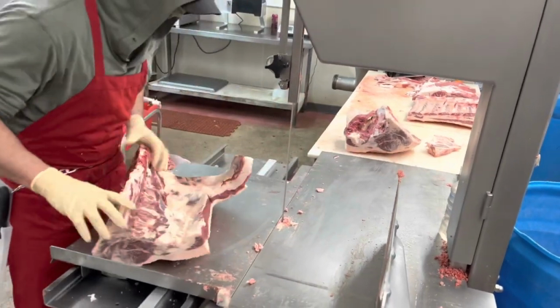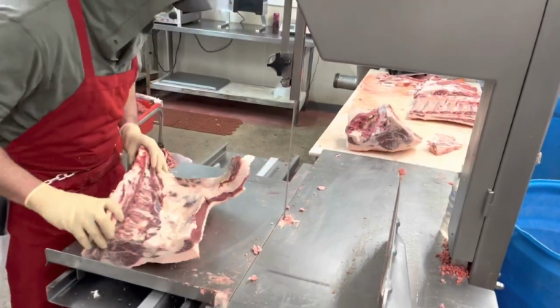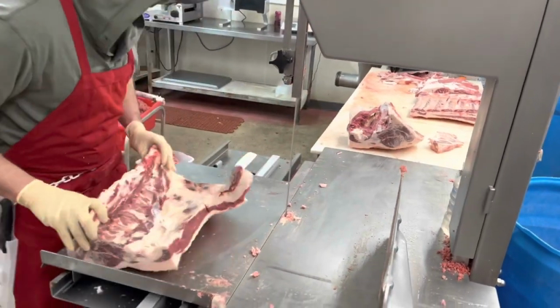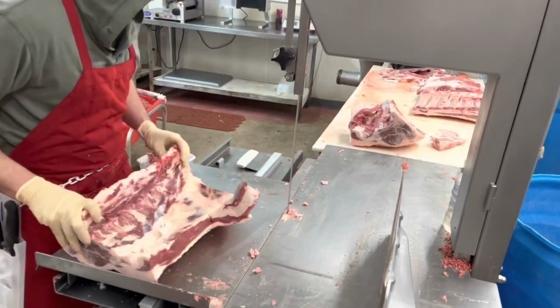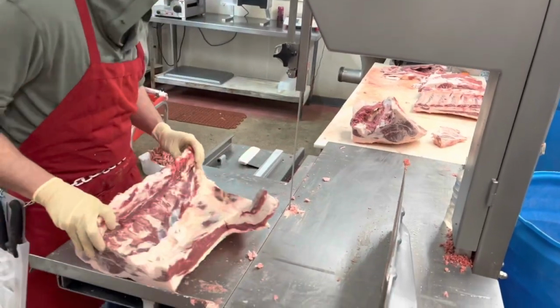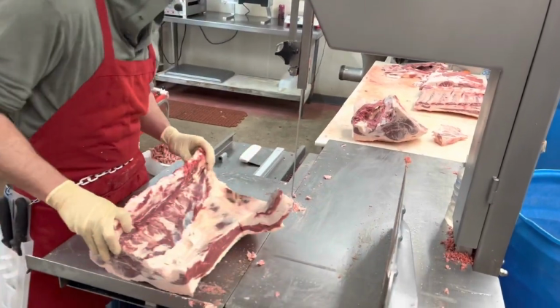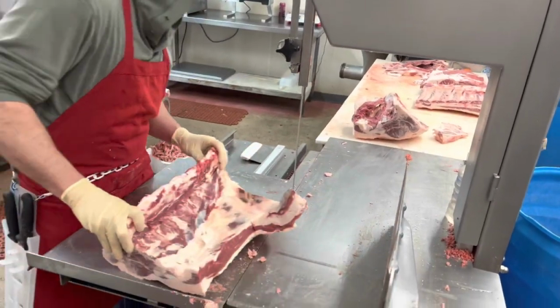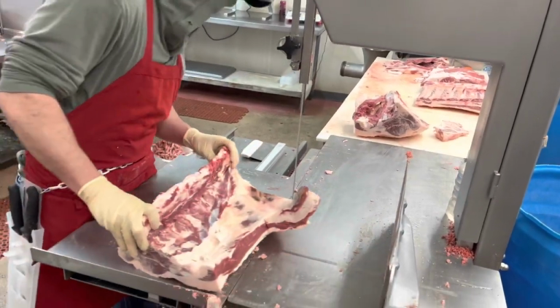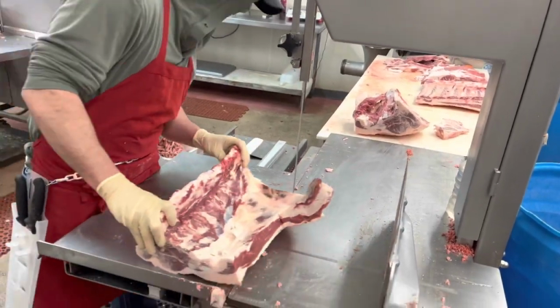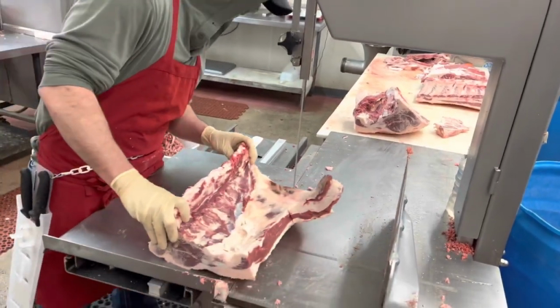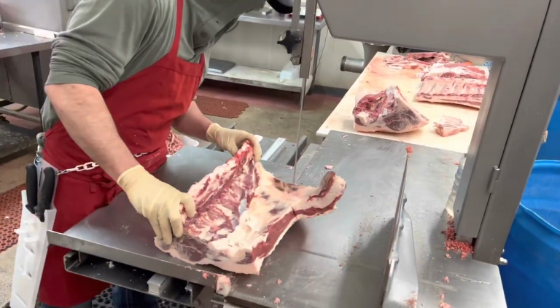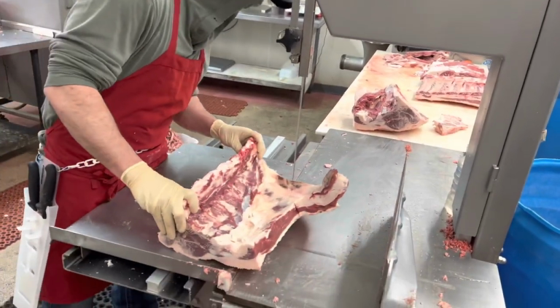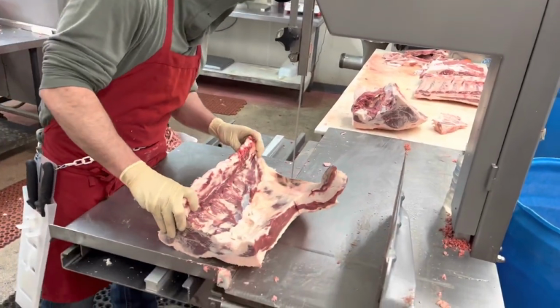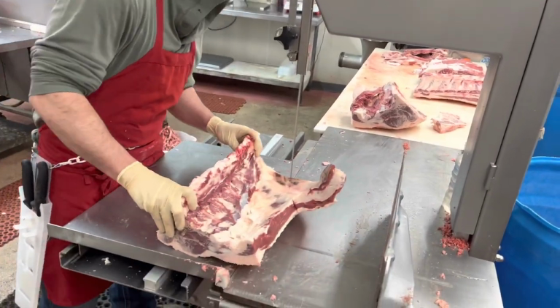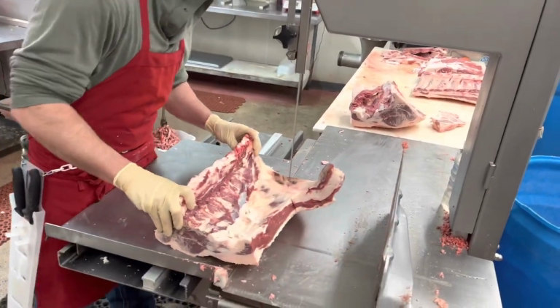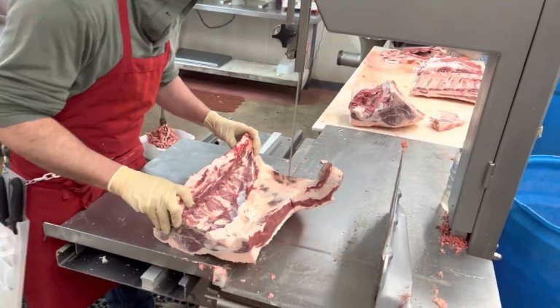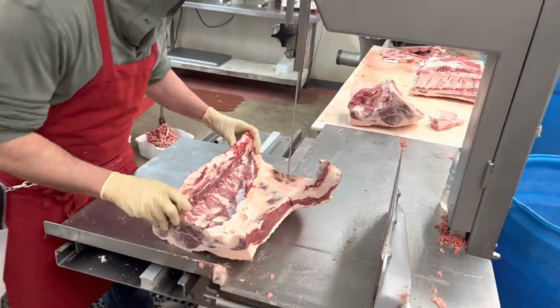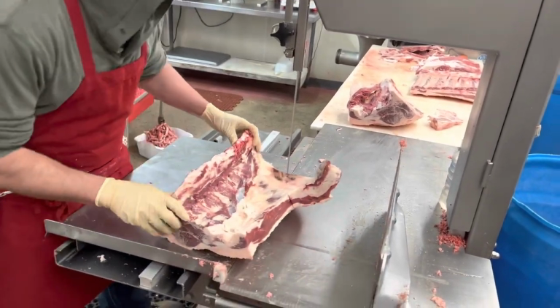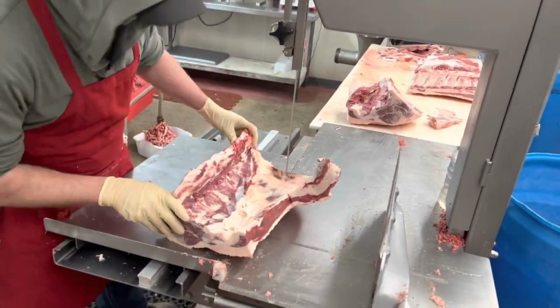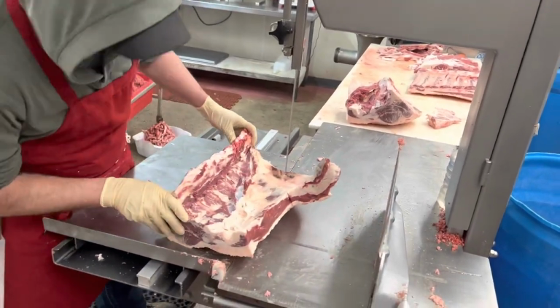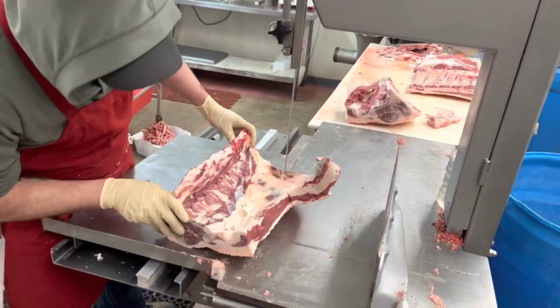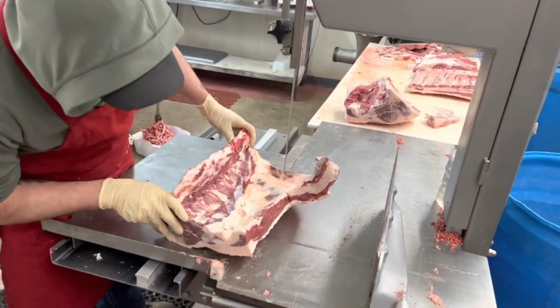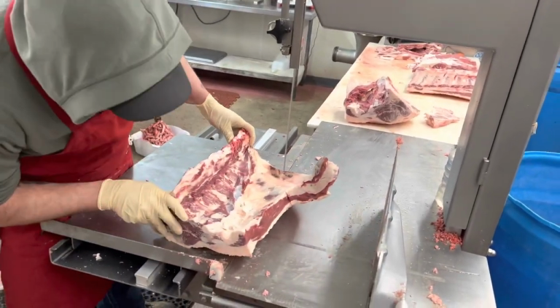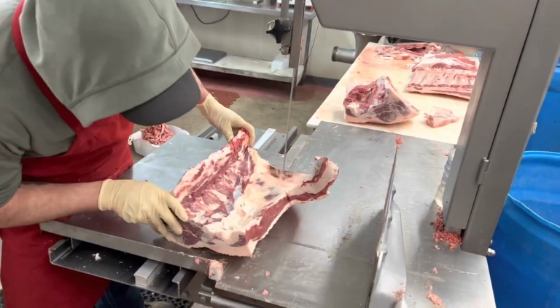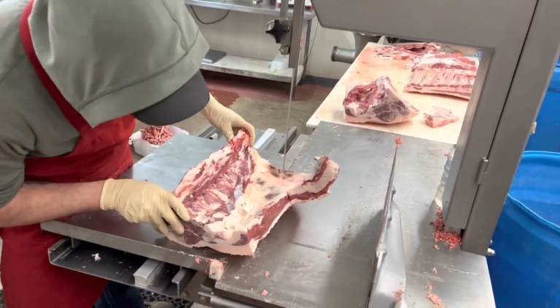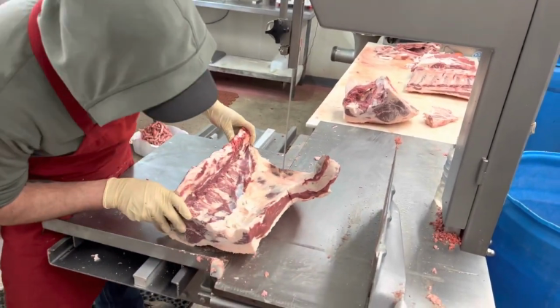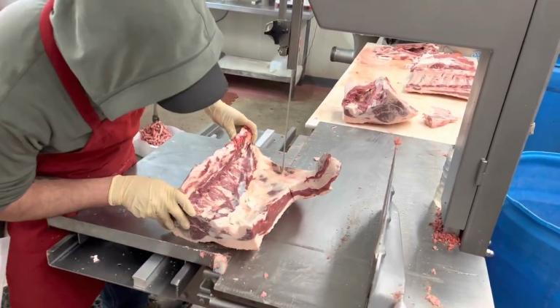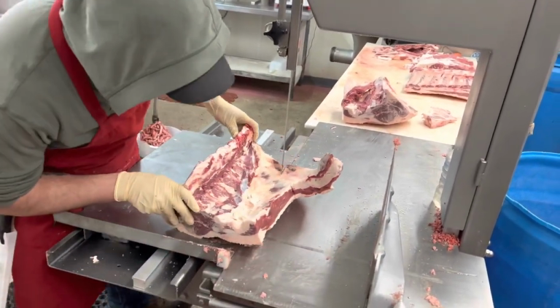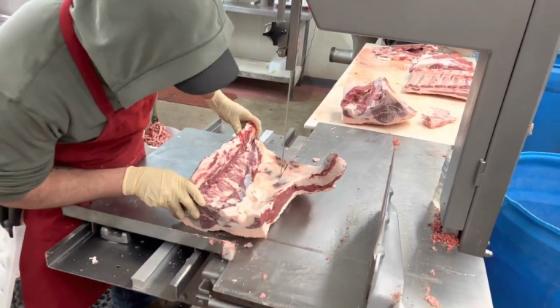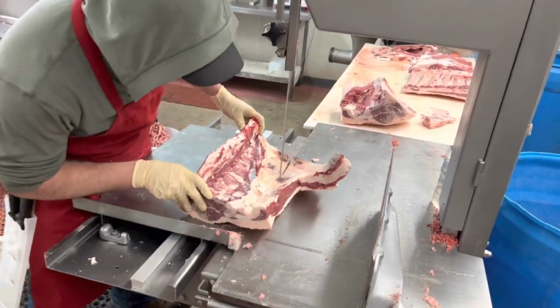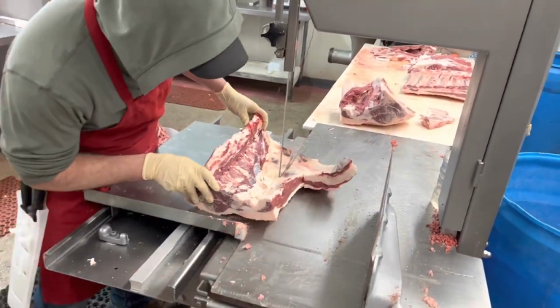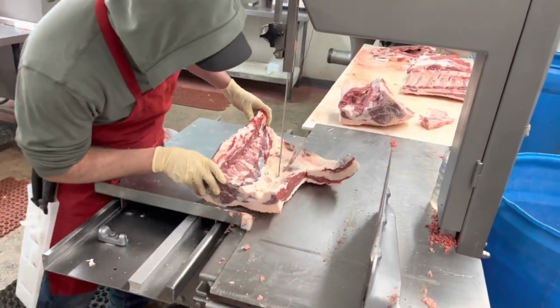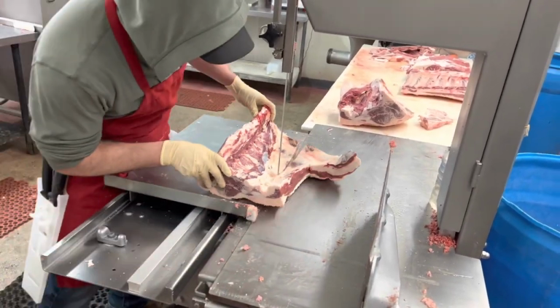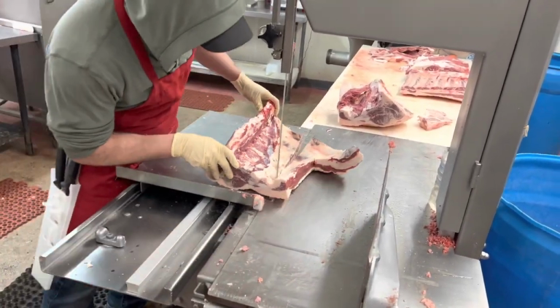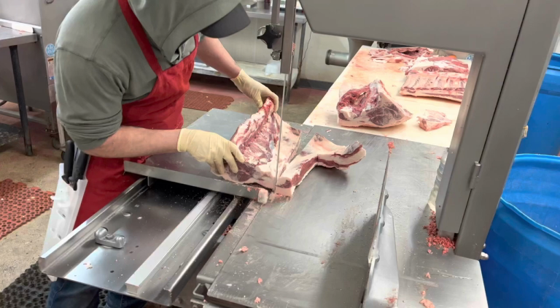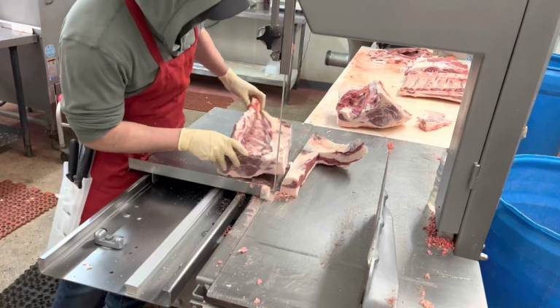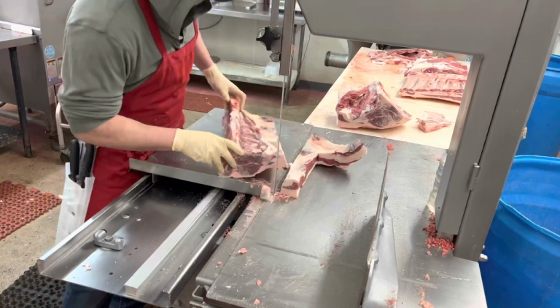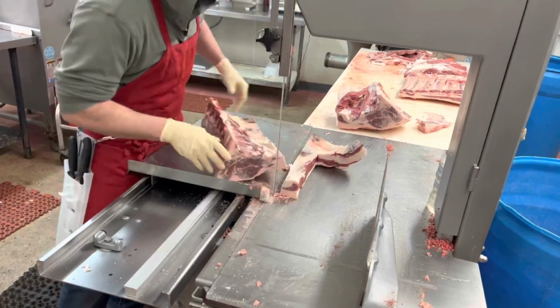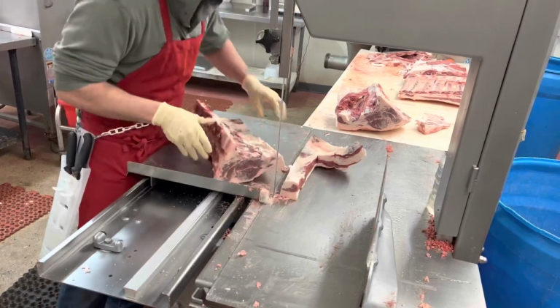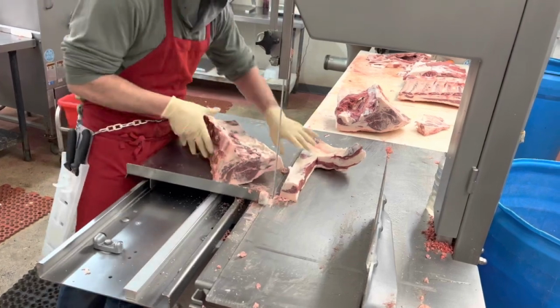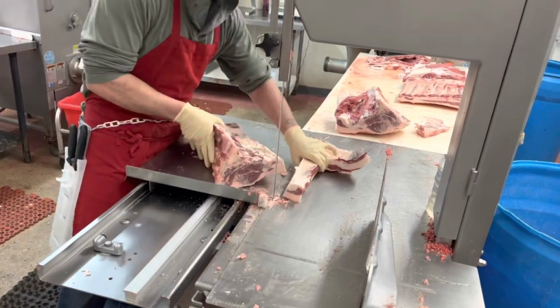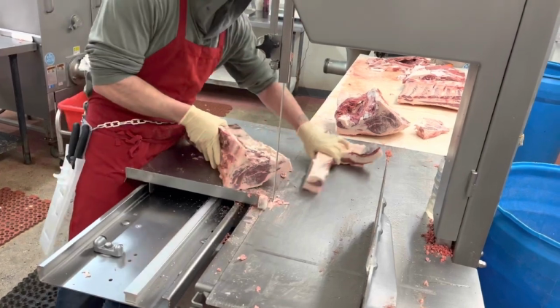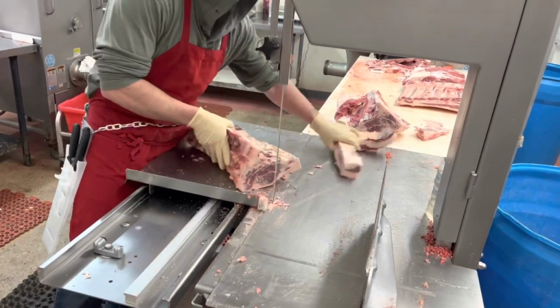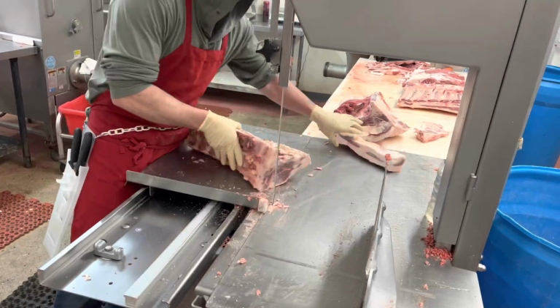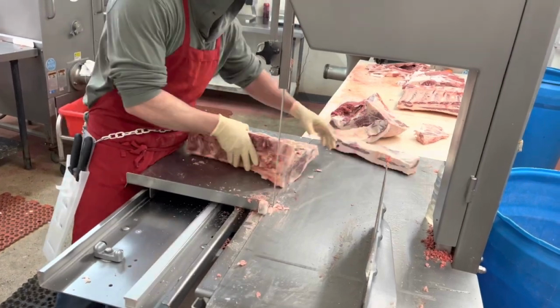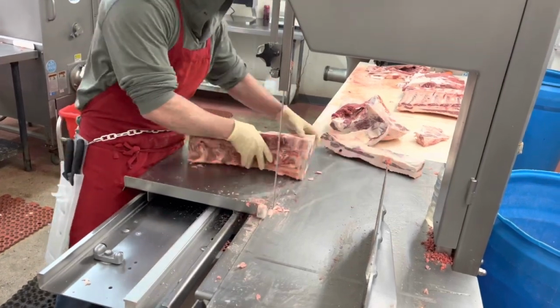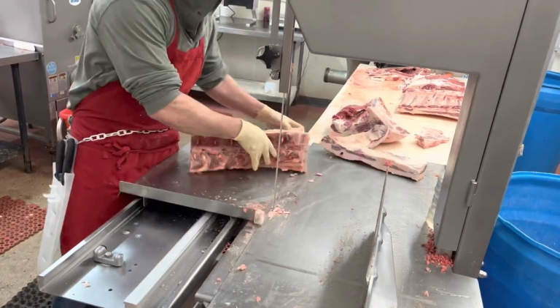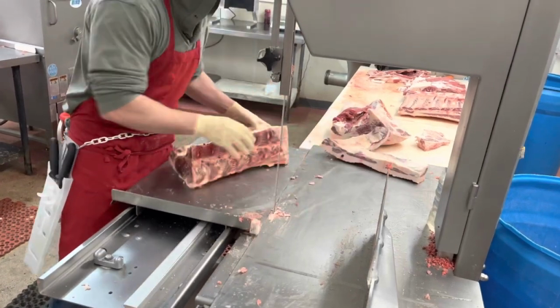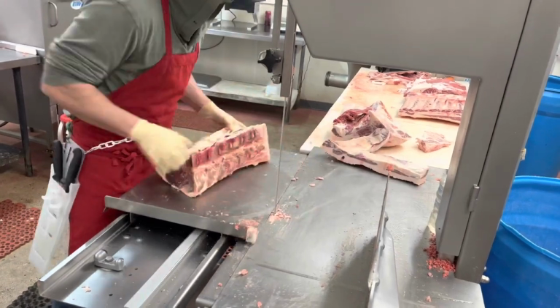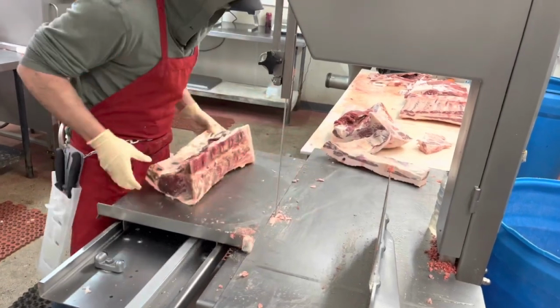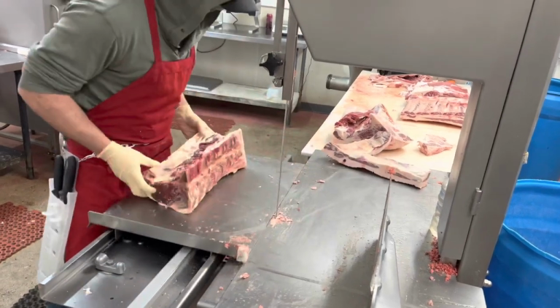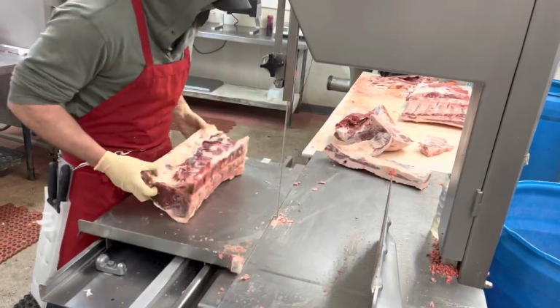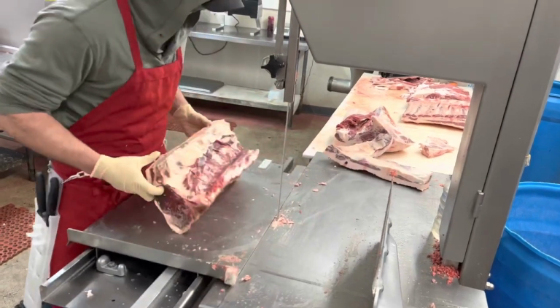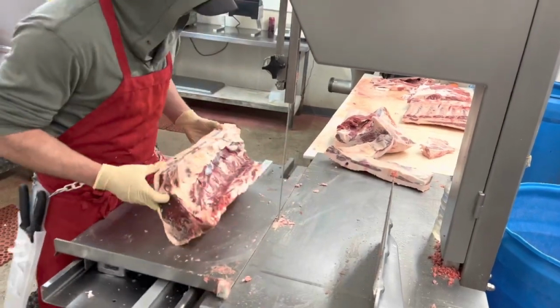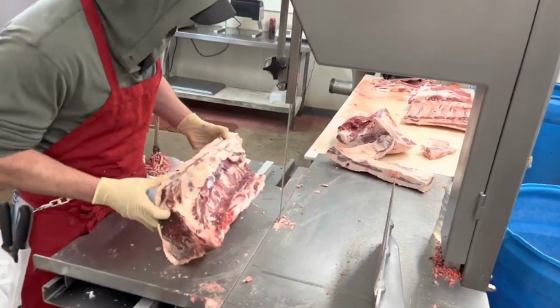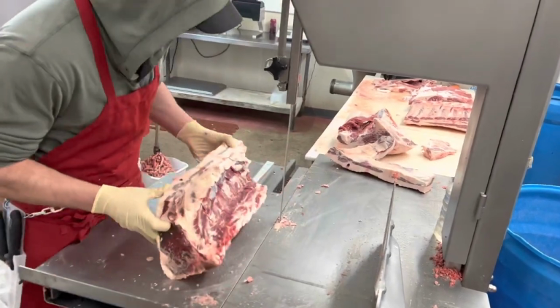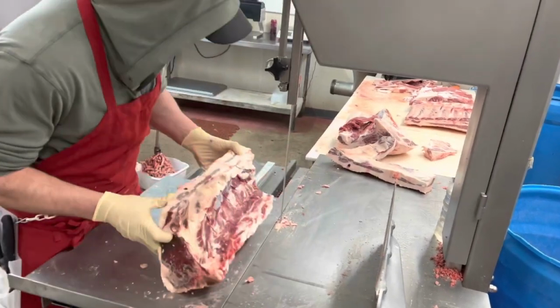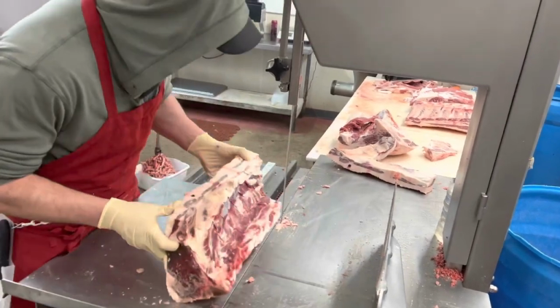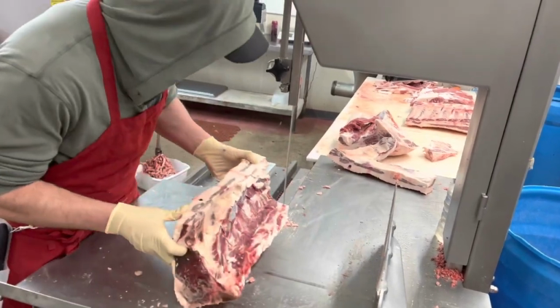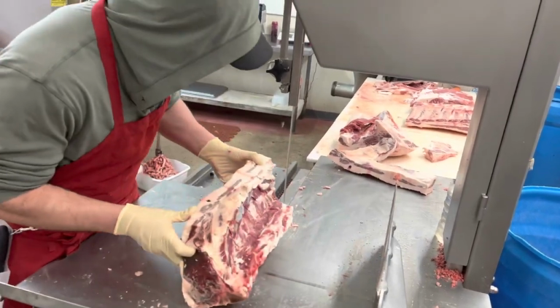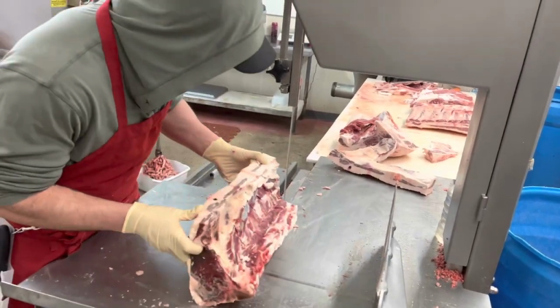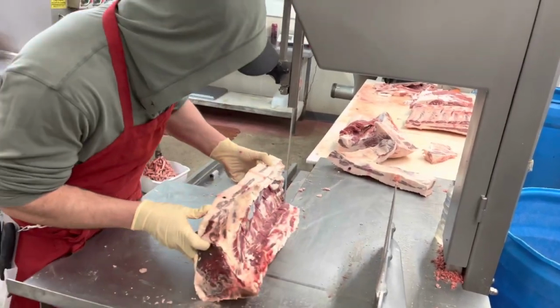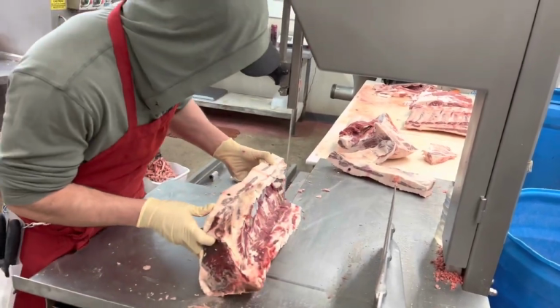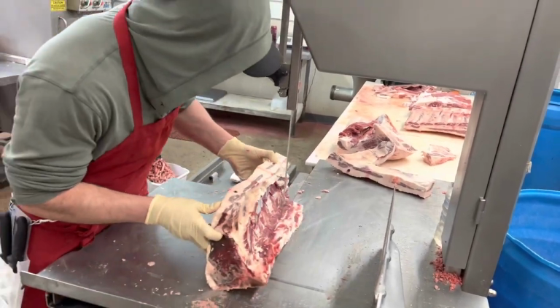Now I'm going to clean up the New York steaks, leave about an inch tail on there, then I'll take off that backbone.